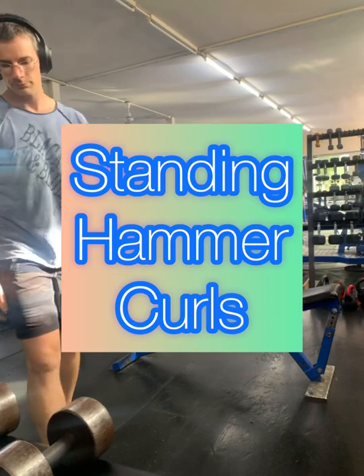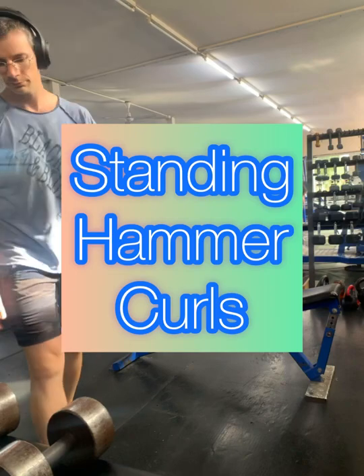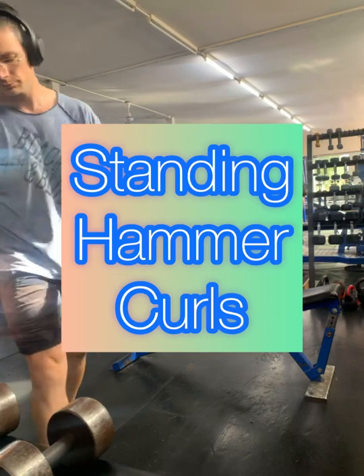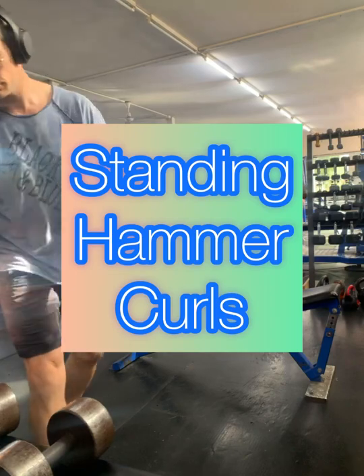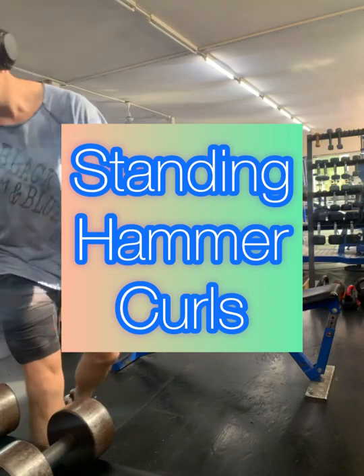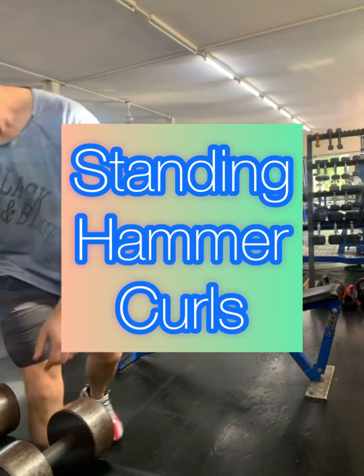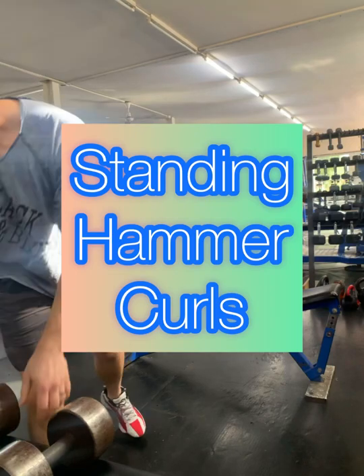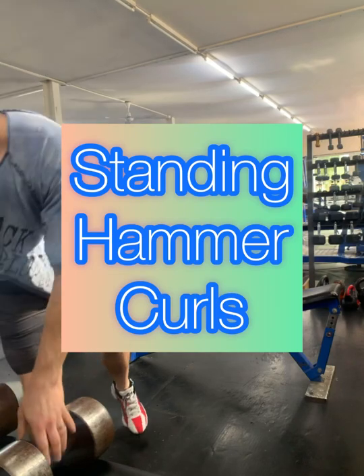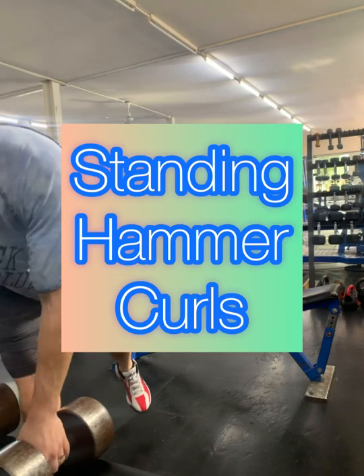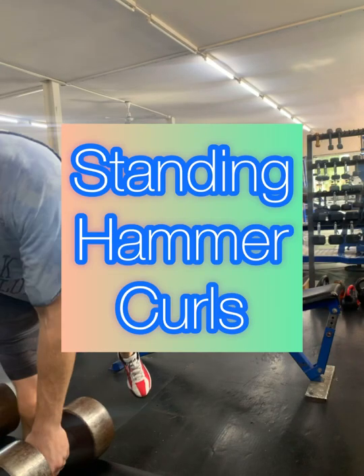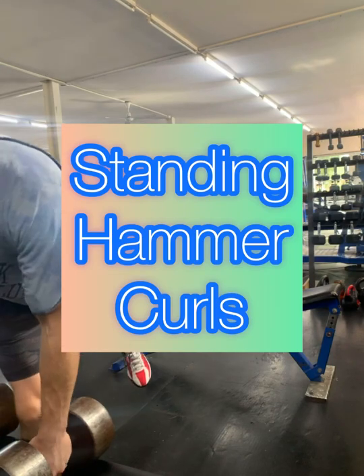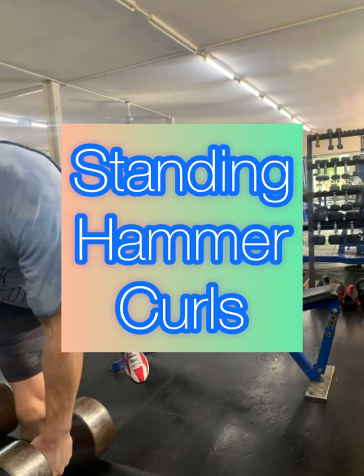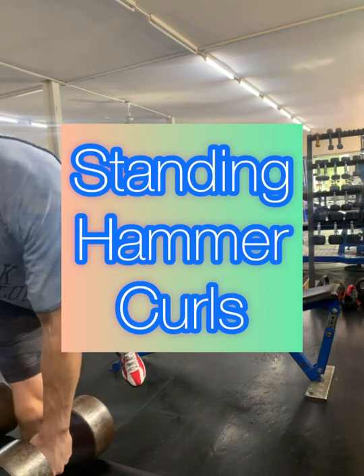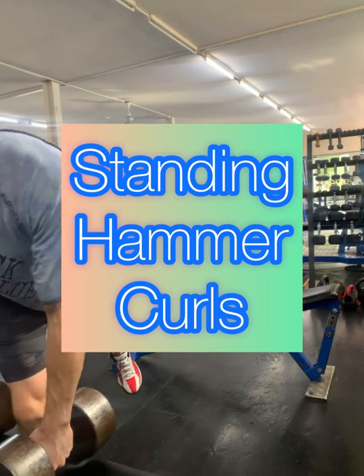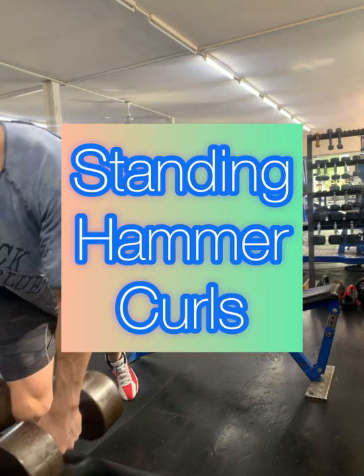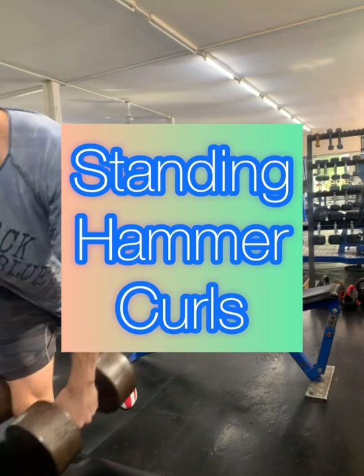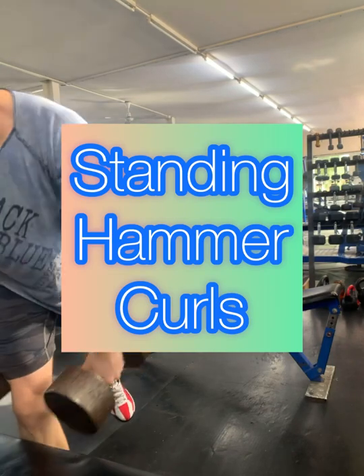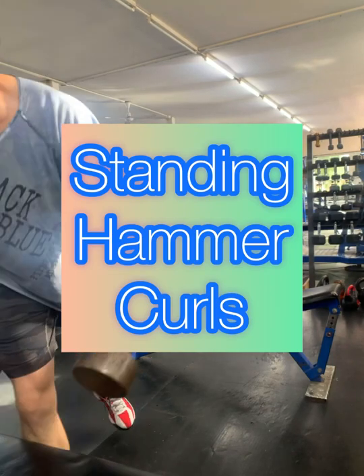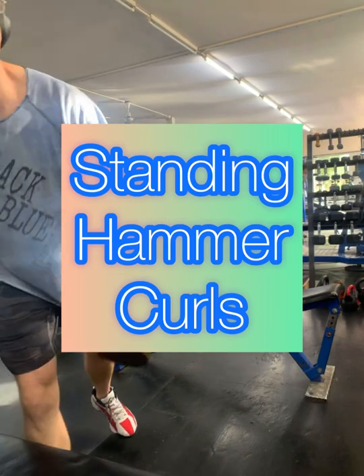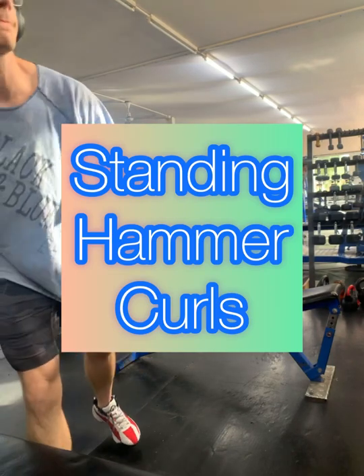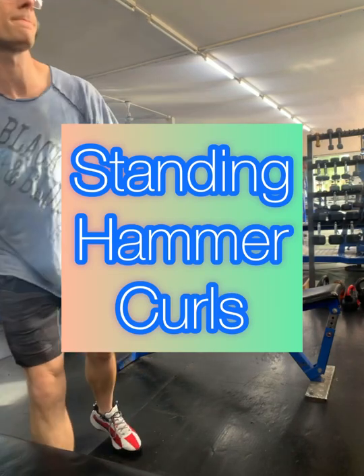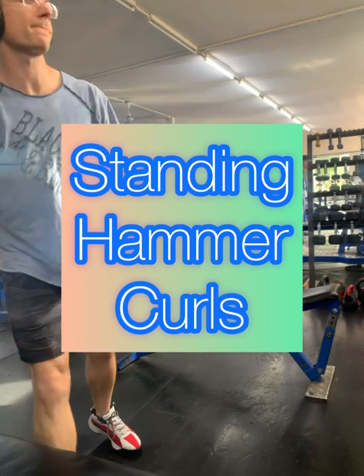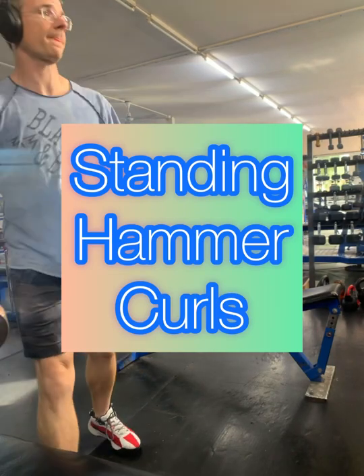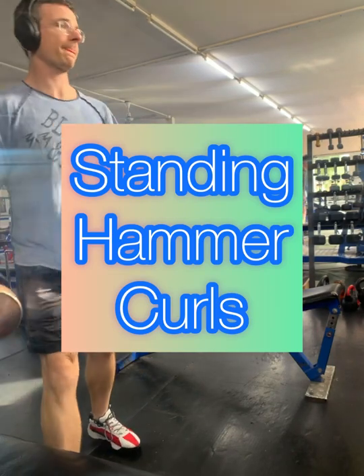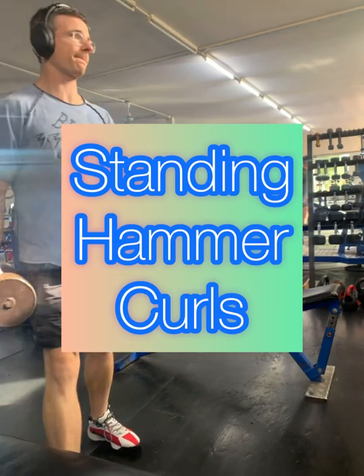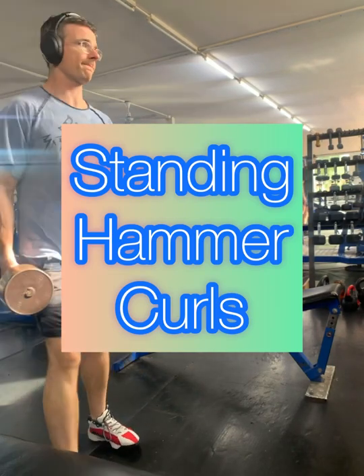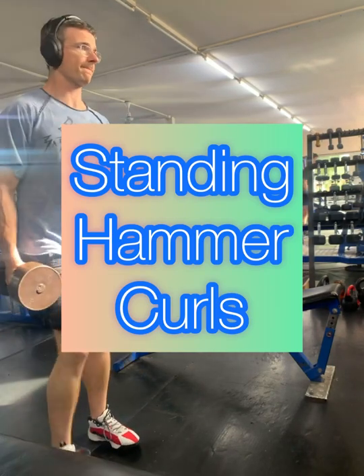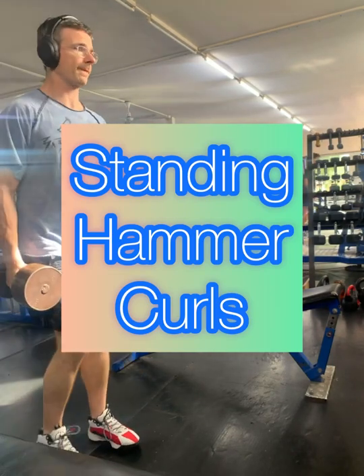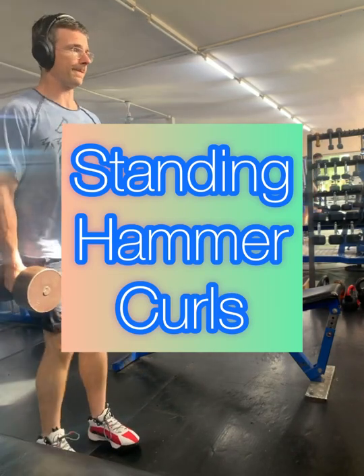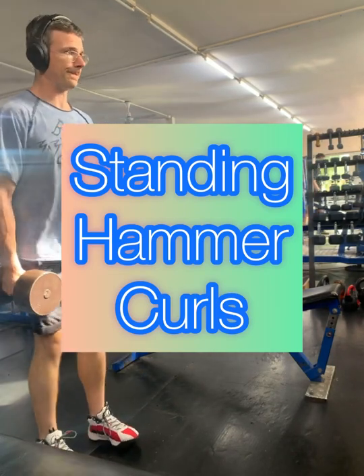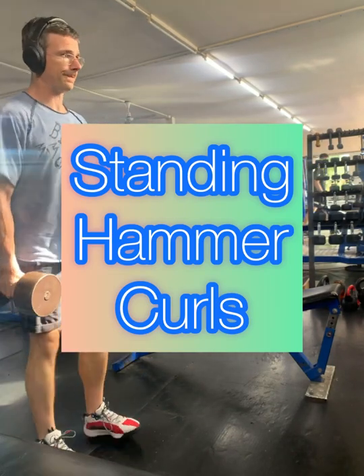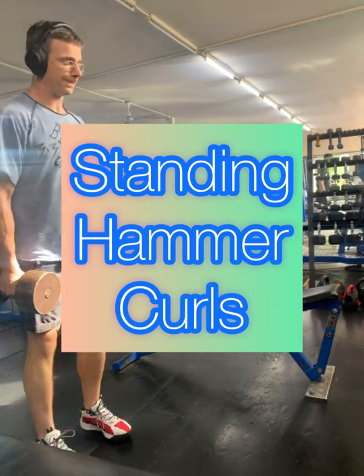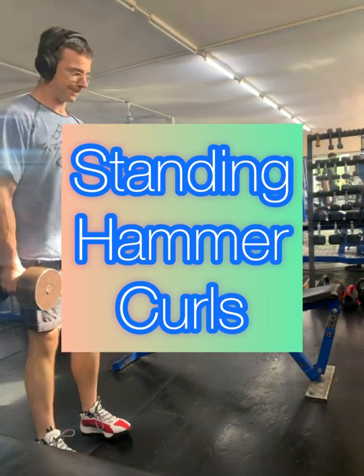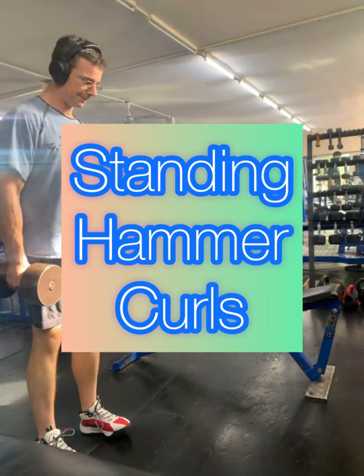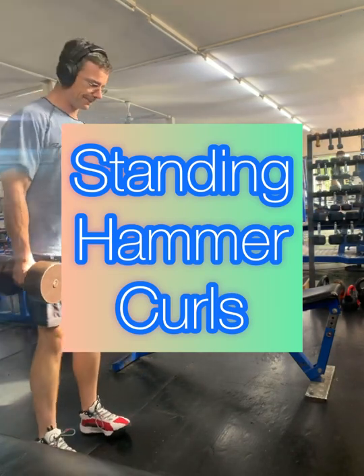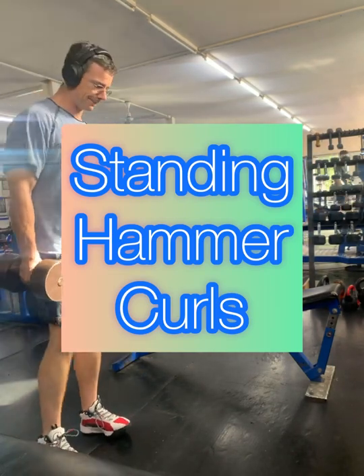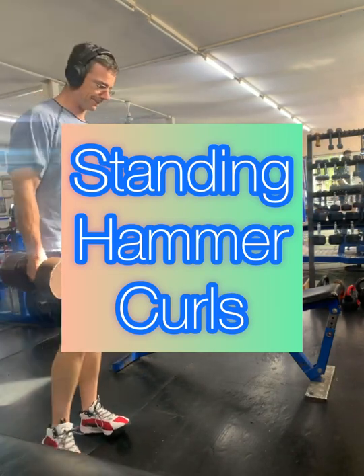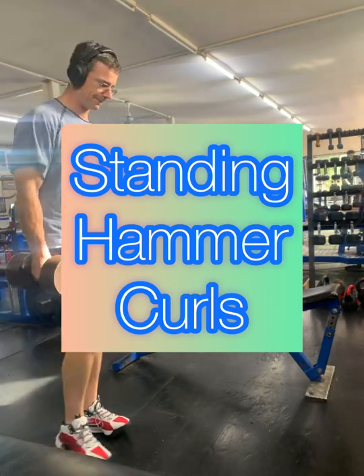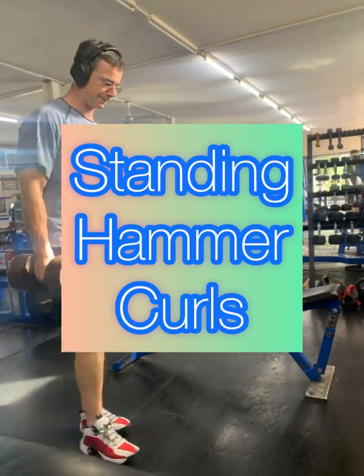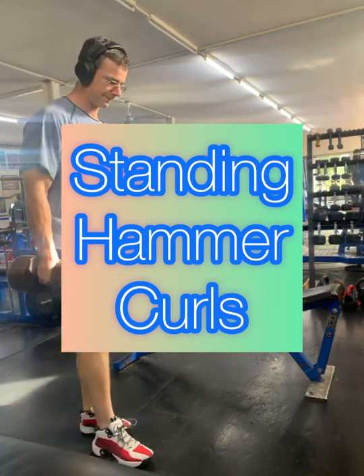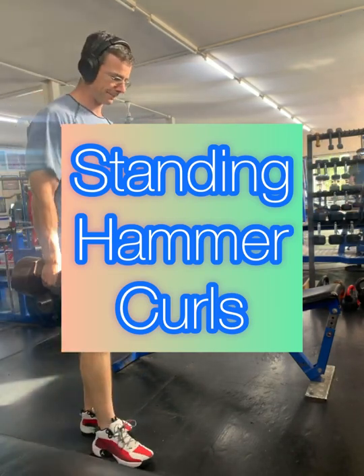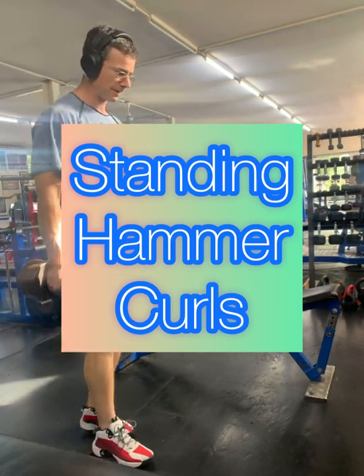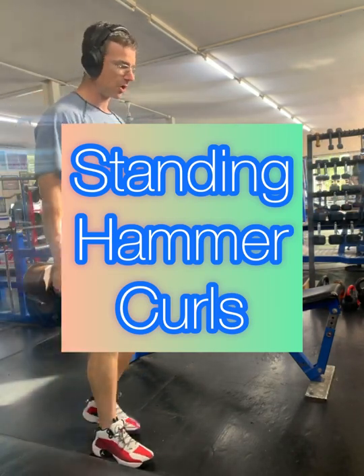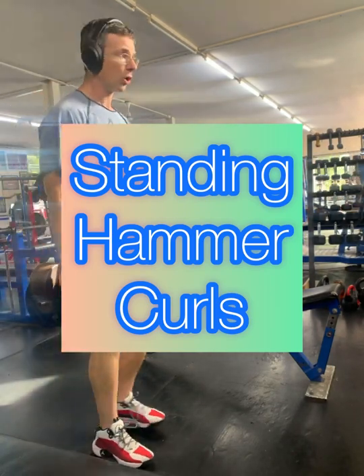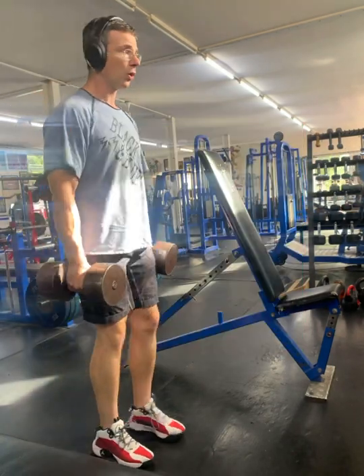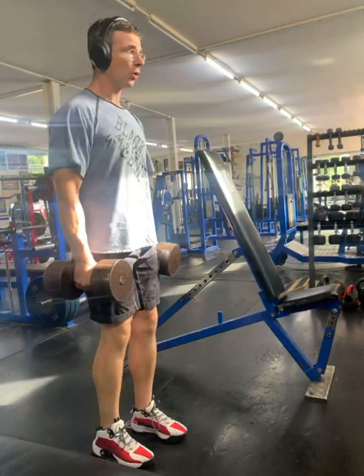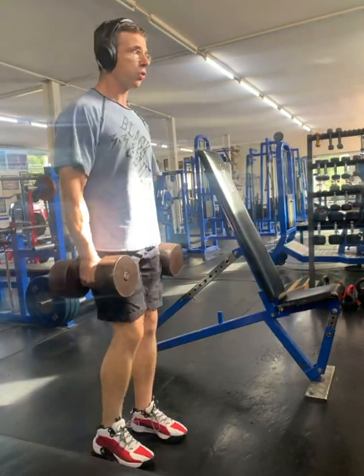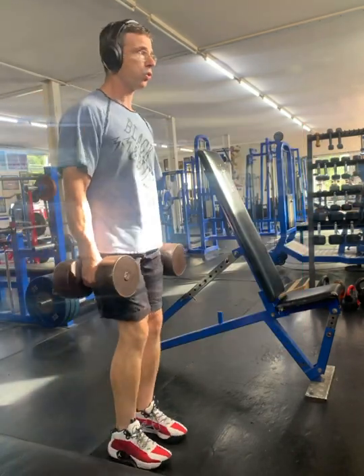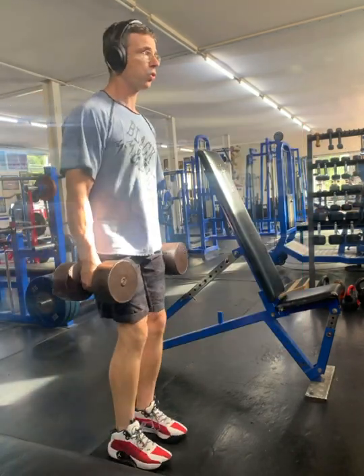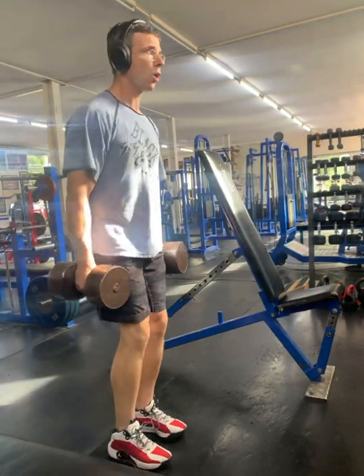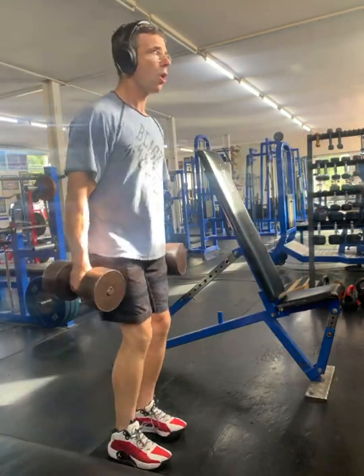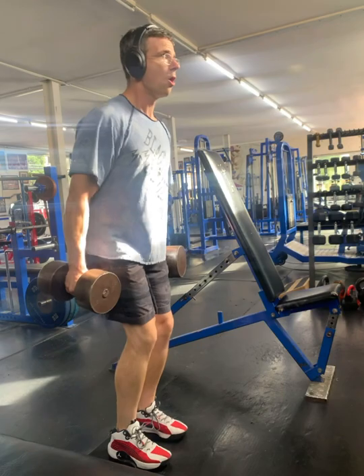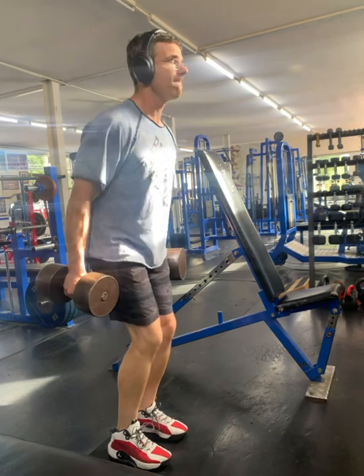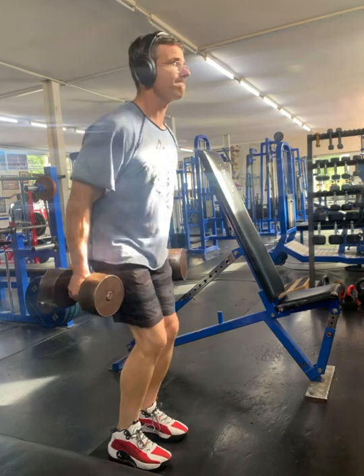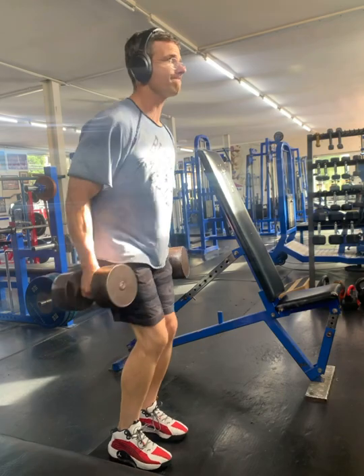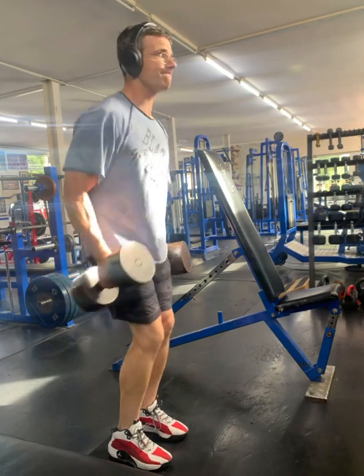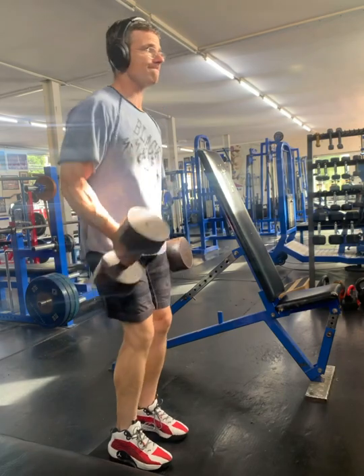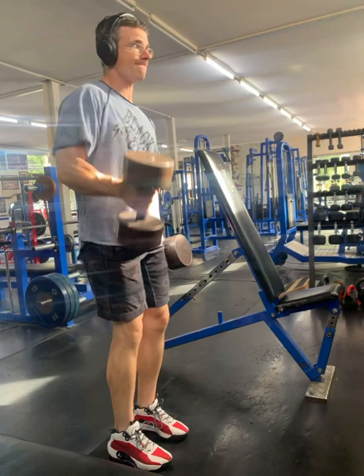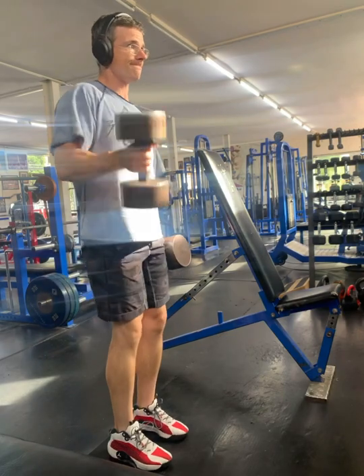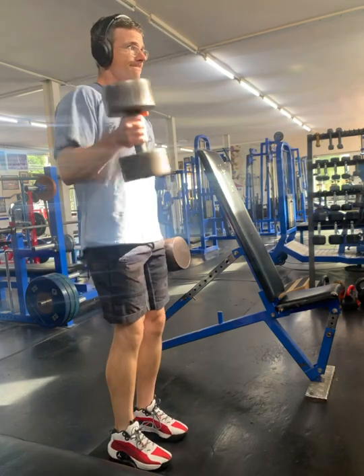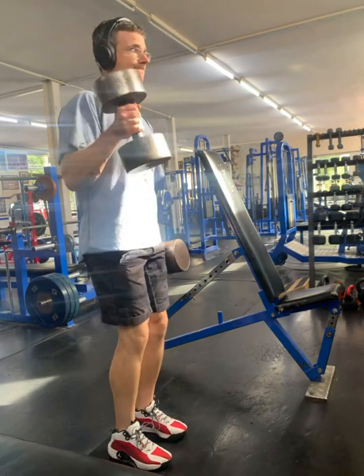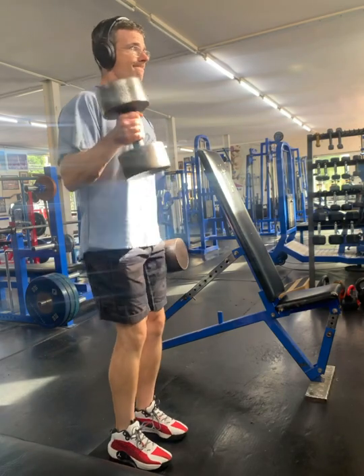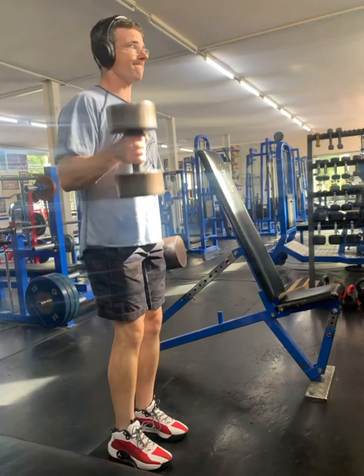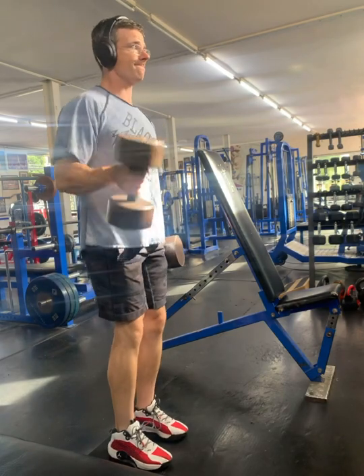Alright, it's arms day. We're gonna do some bicep curls. We're gonna do some hammer curls in this variation.